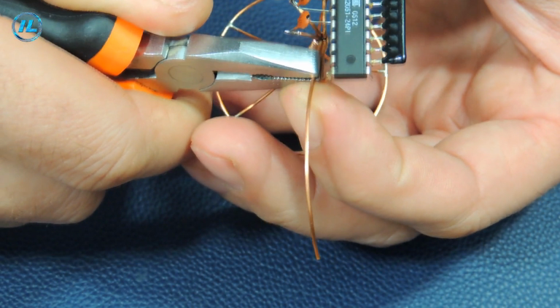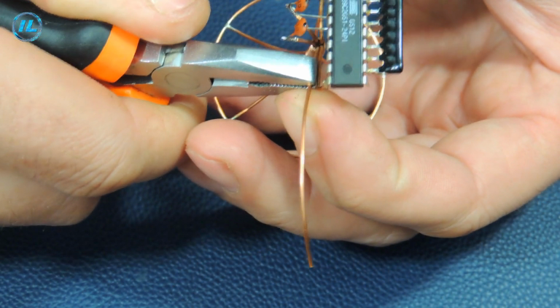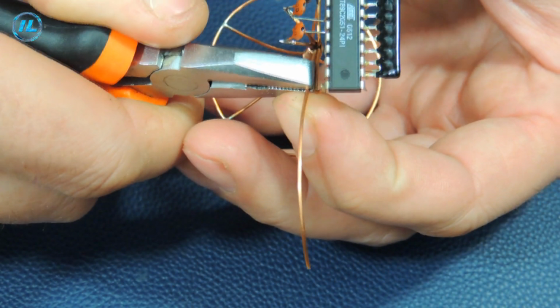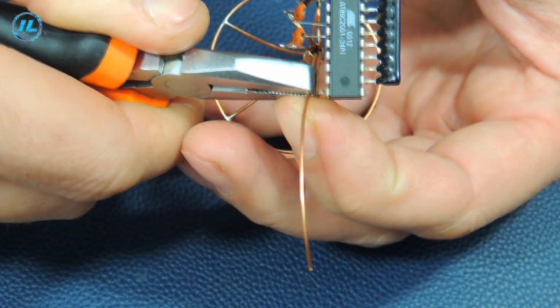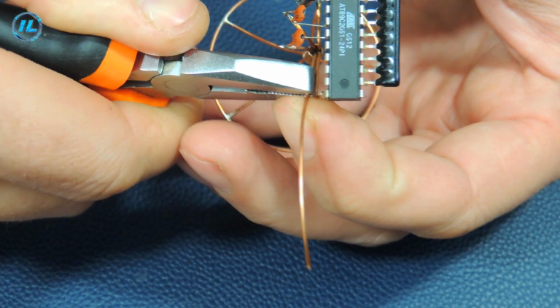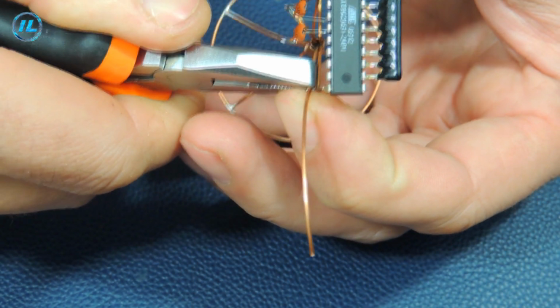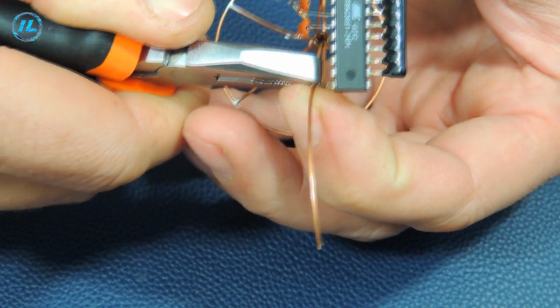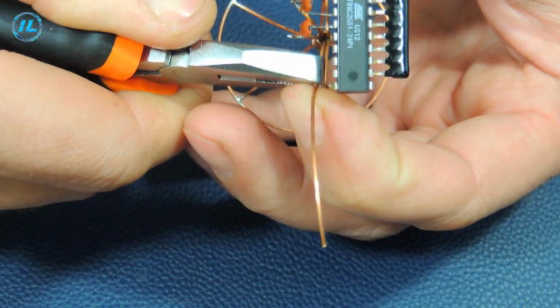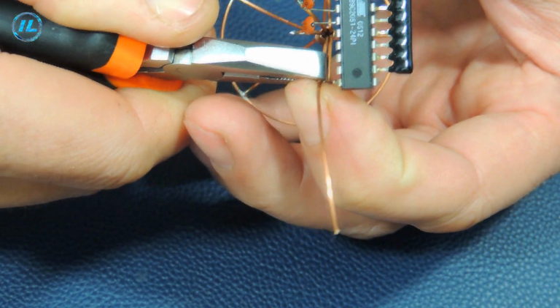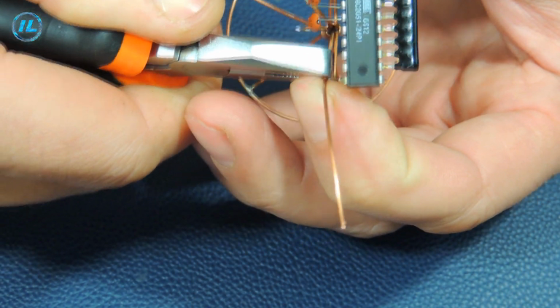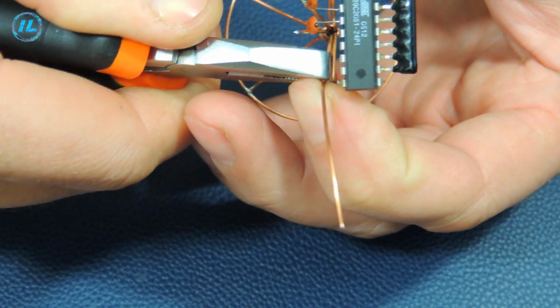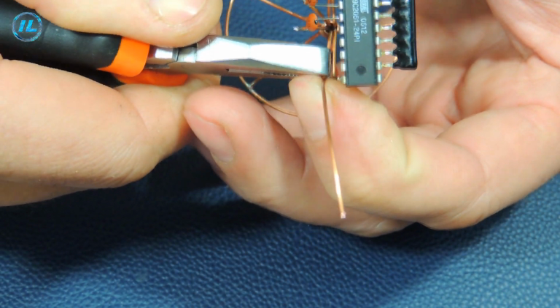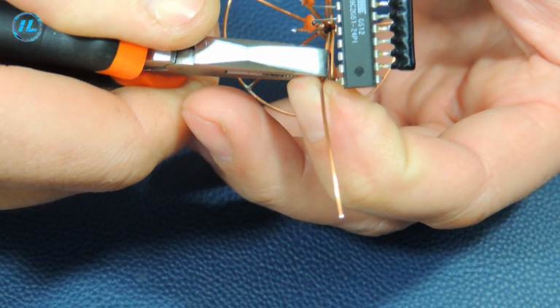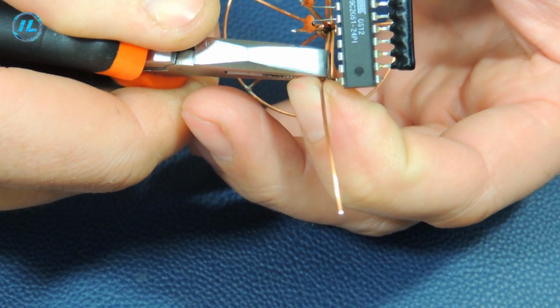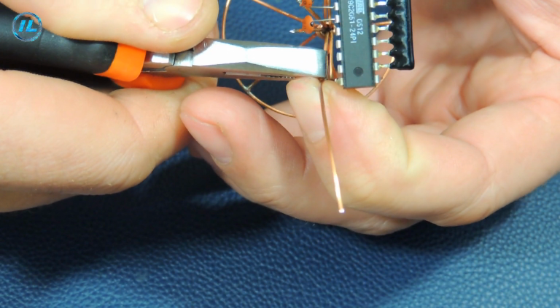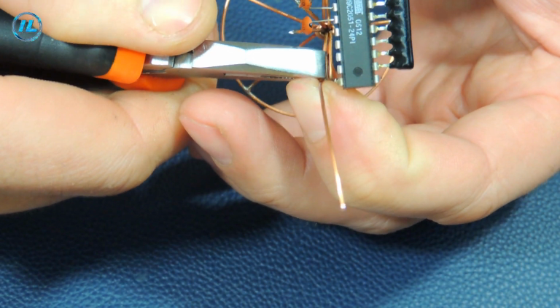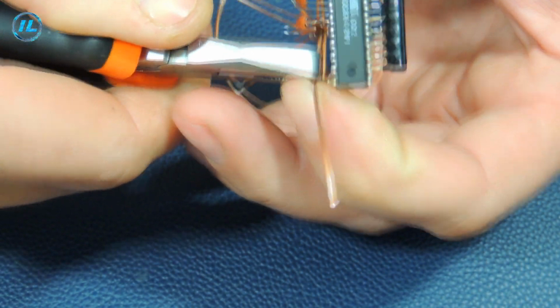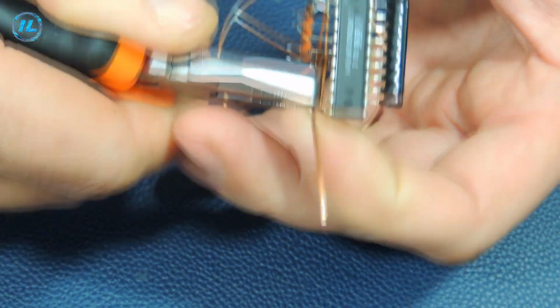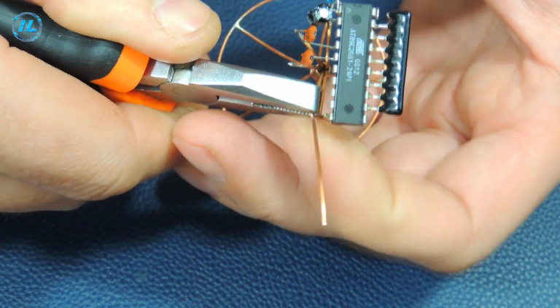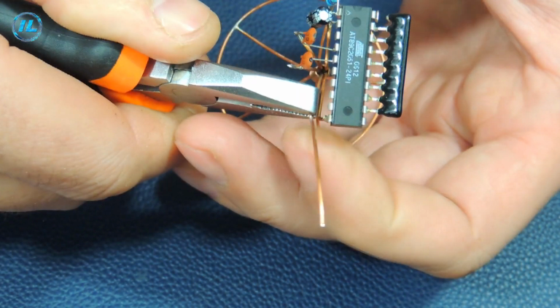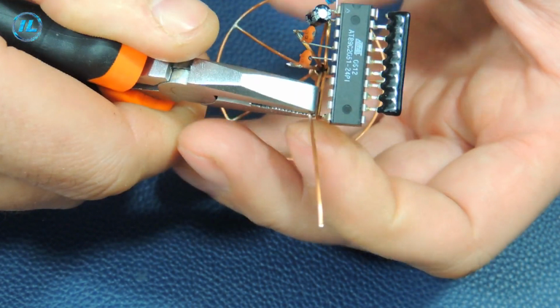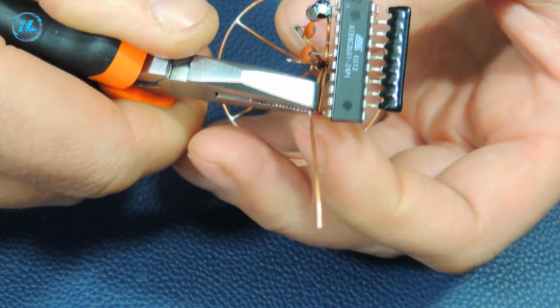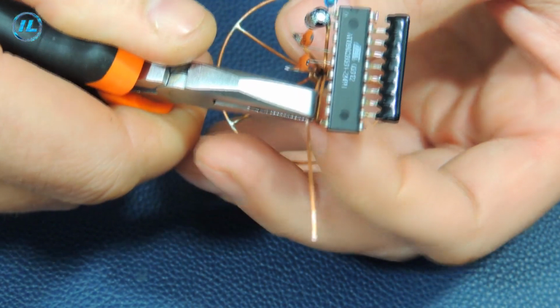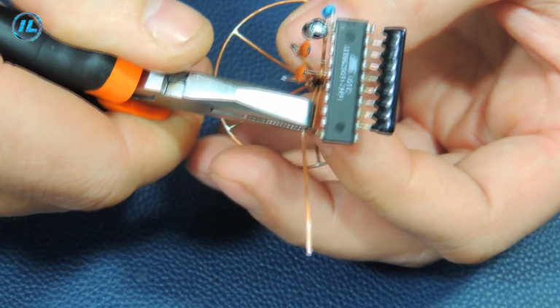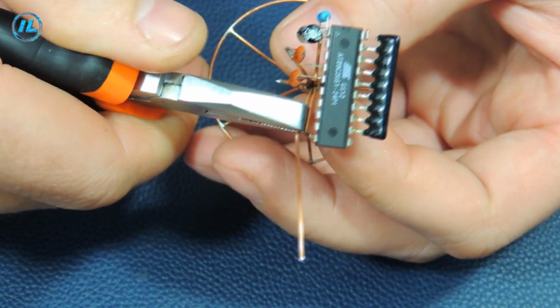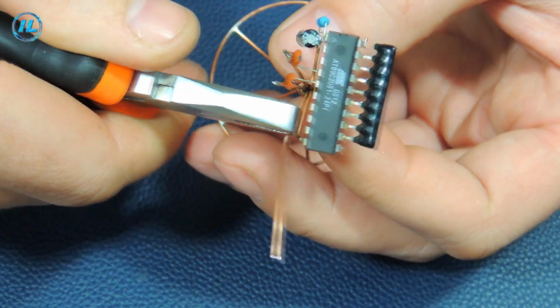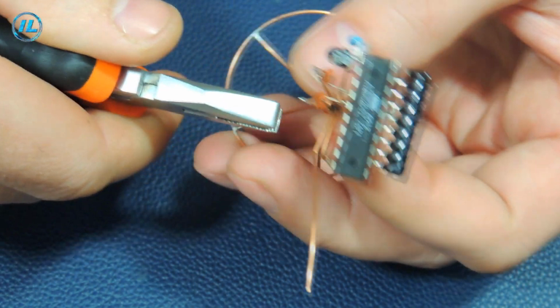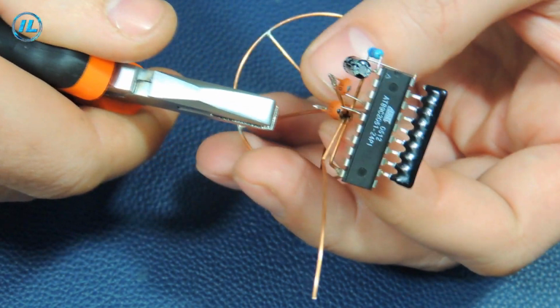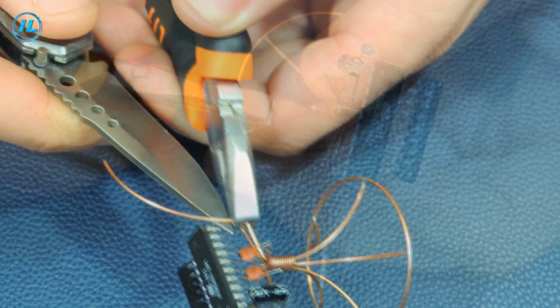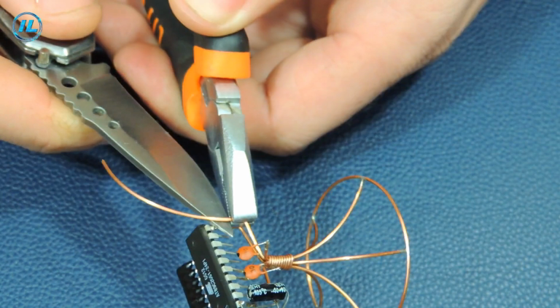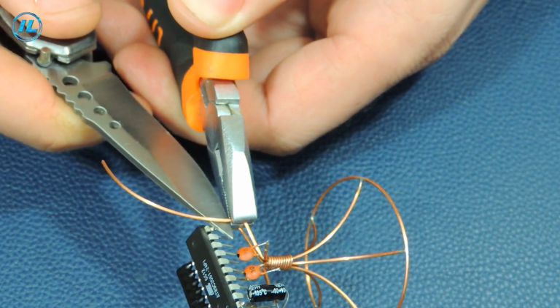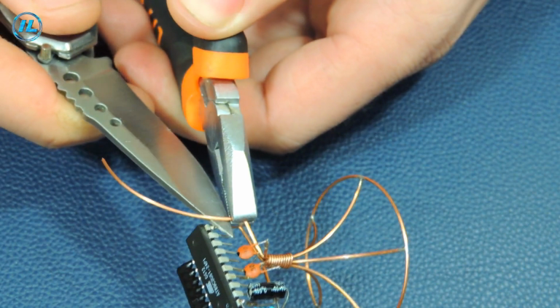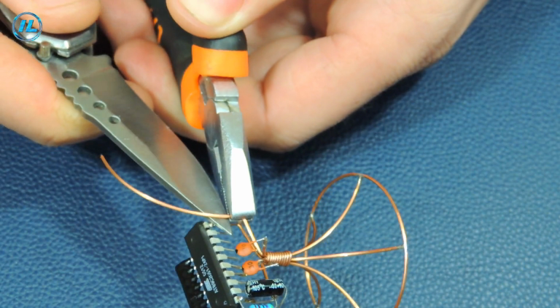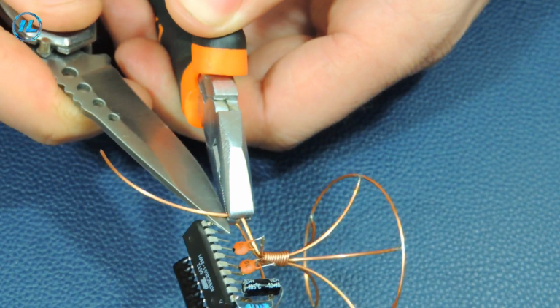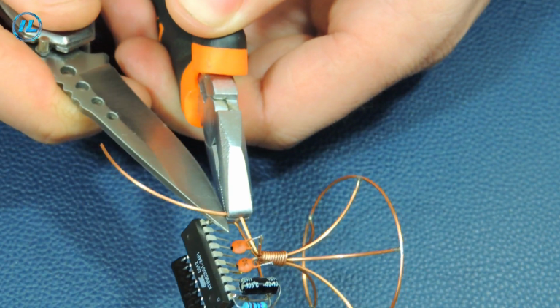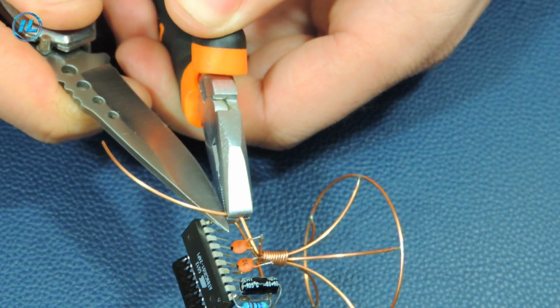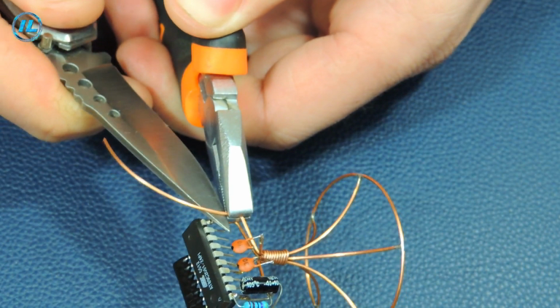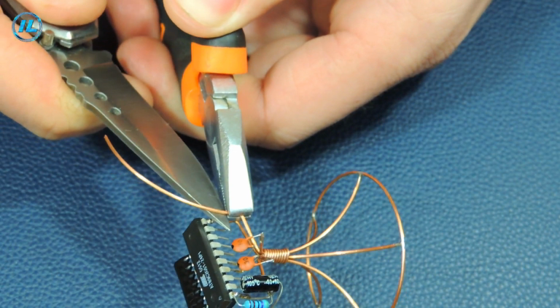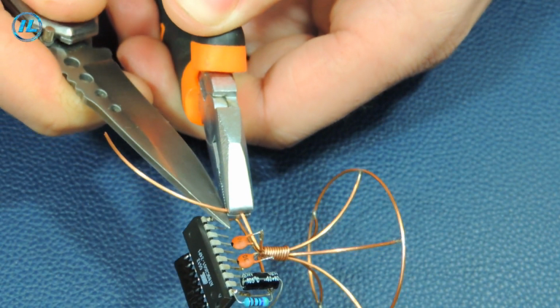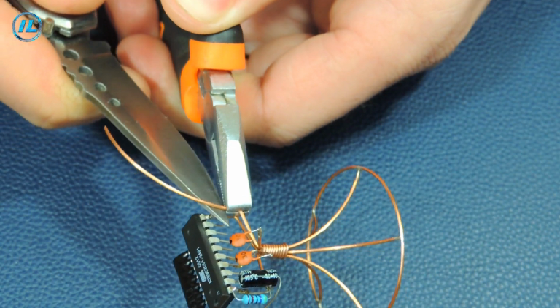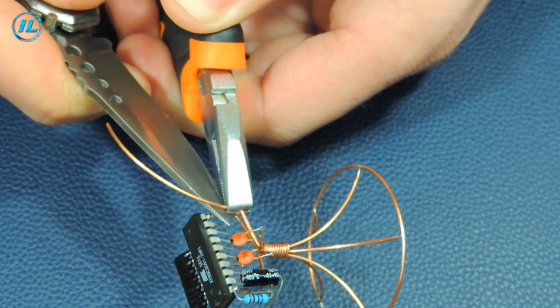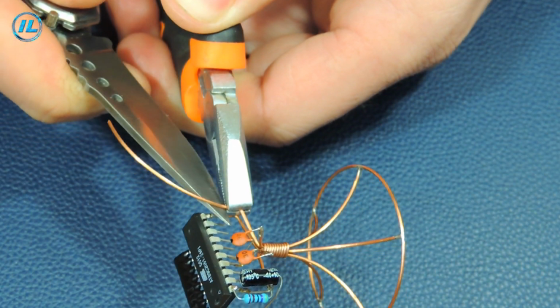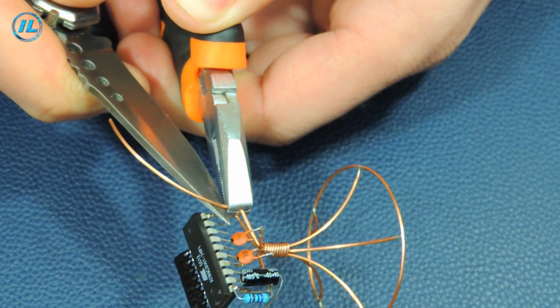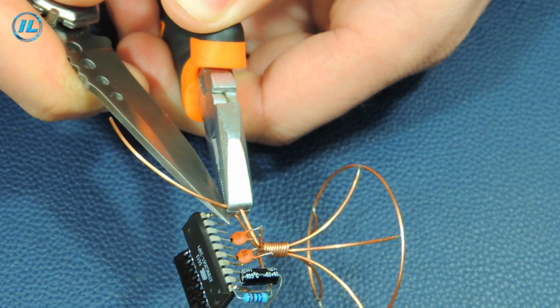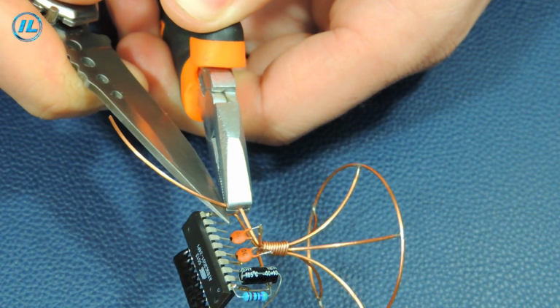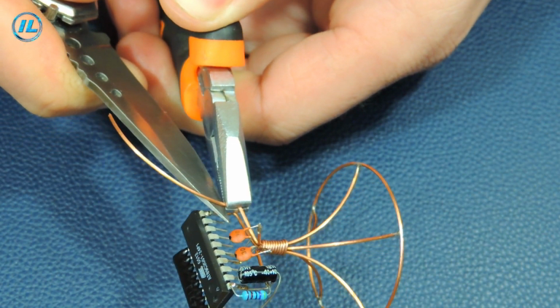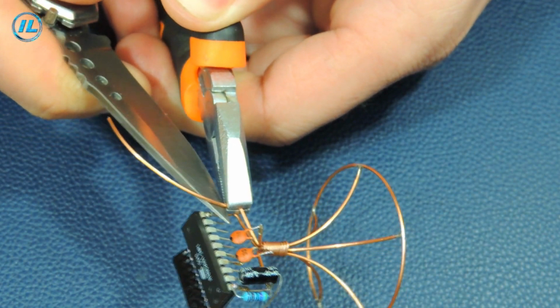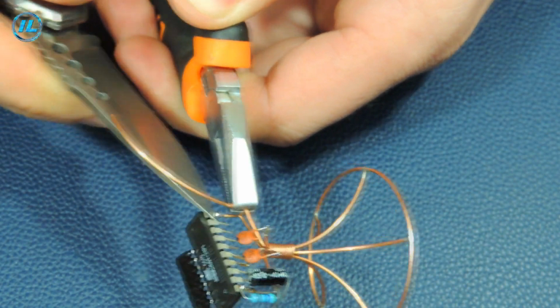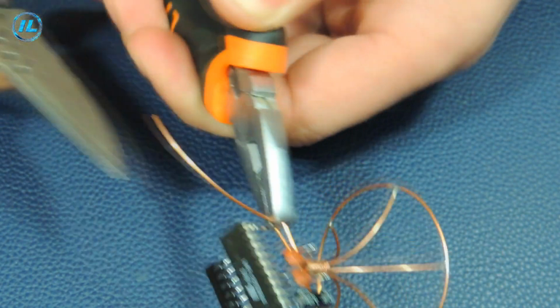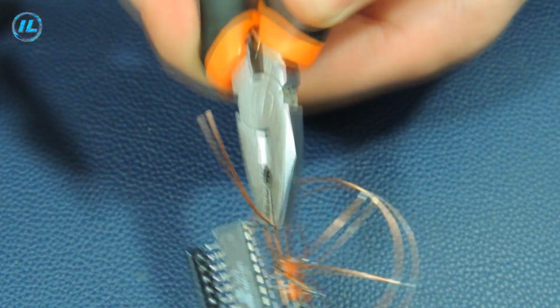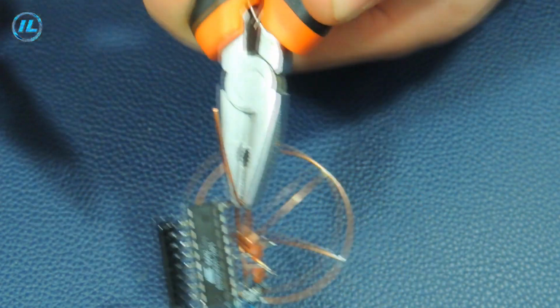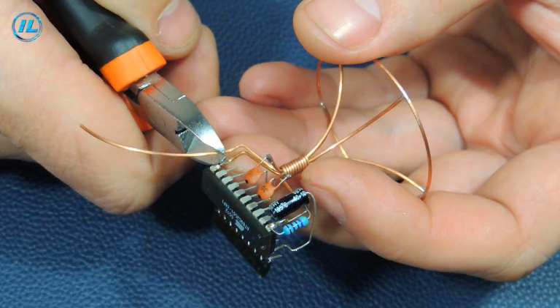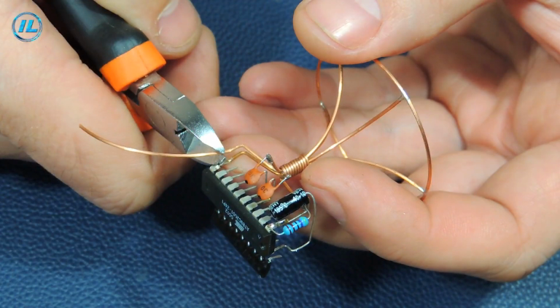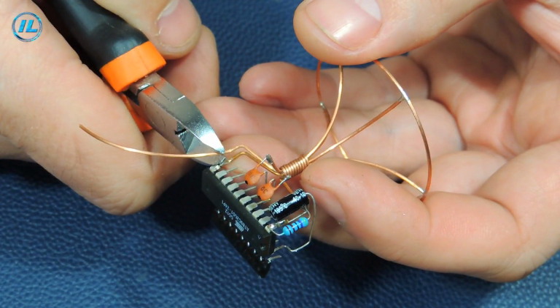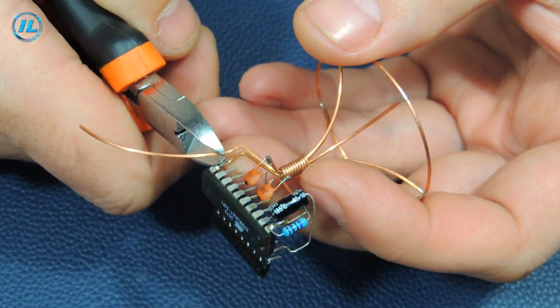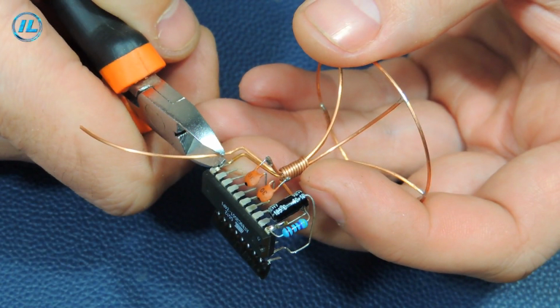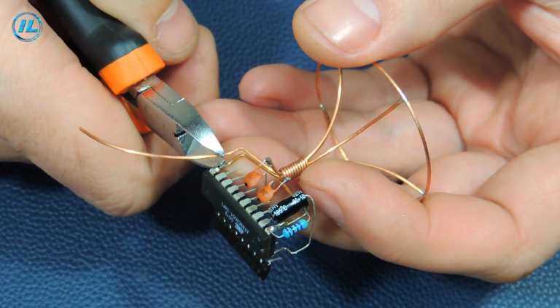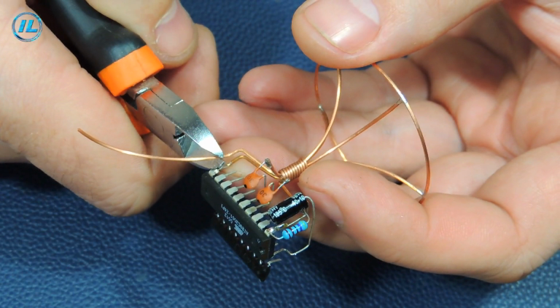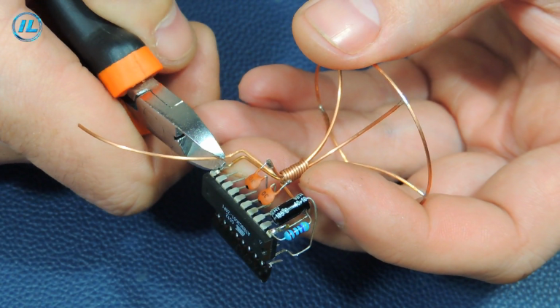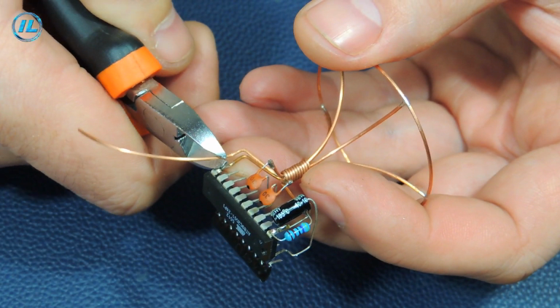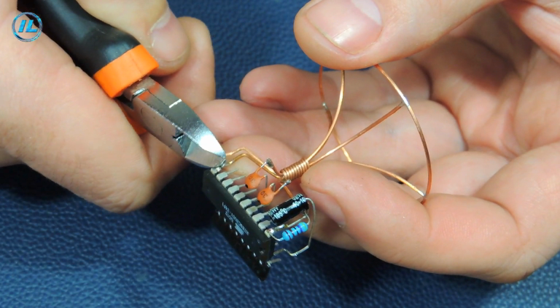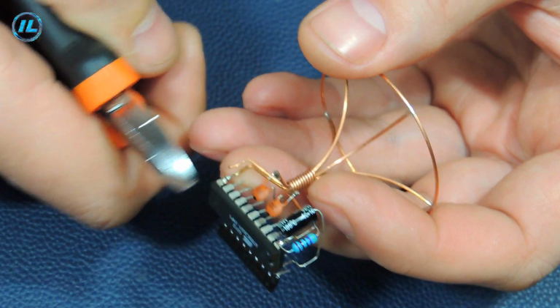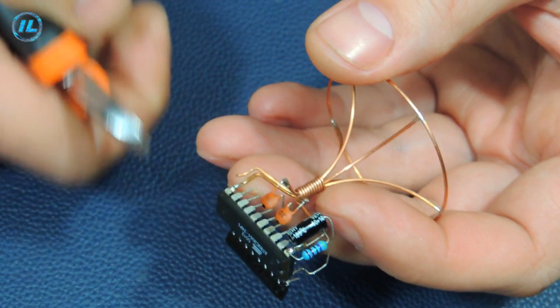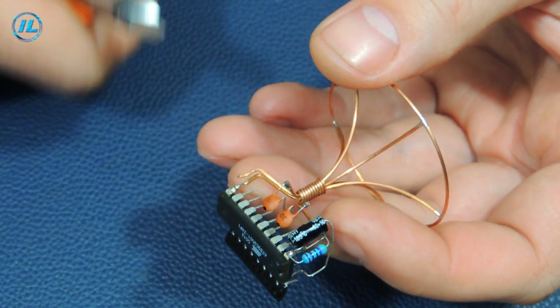At this stage, it became obvious that the chip needed to be soldered to another terminal of the base. That's what I'm going to do now.